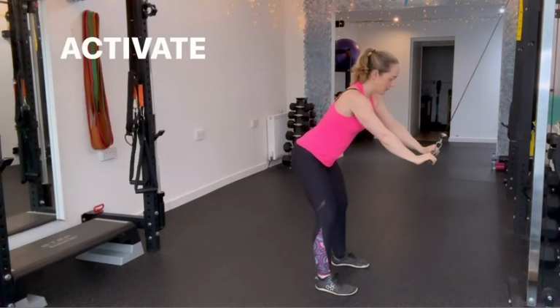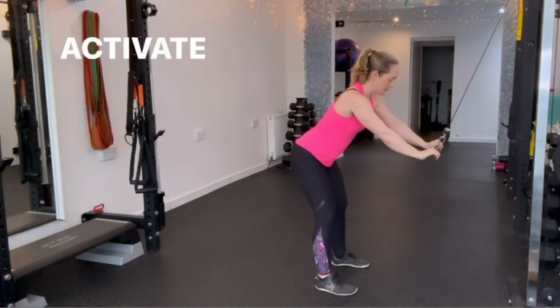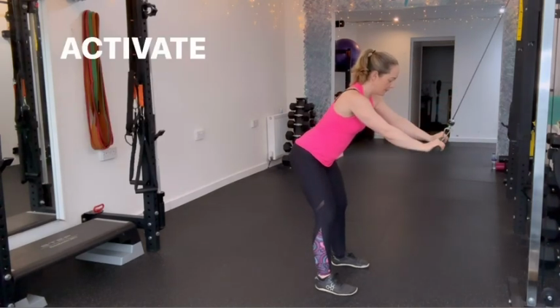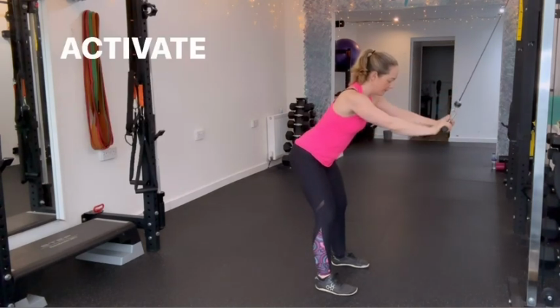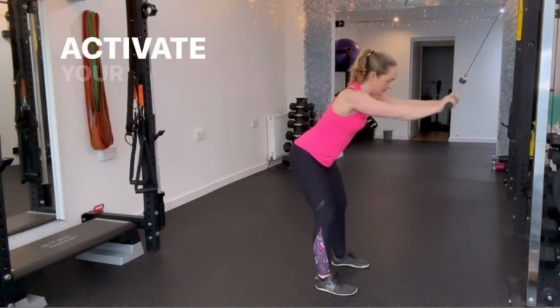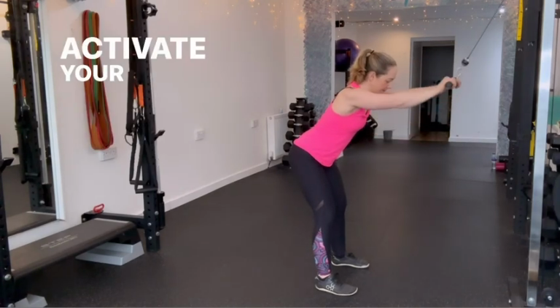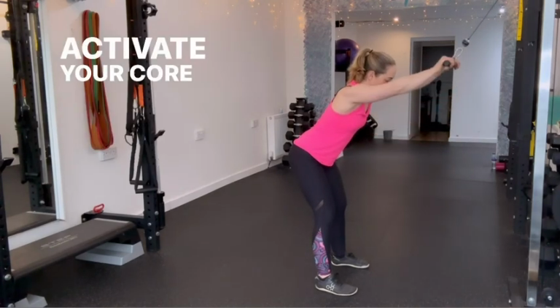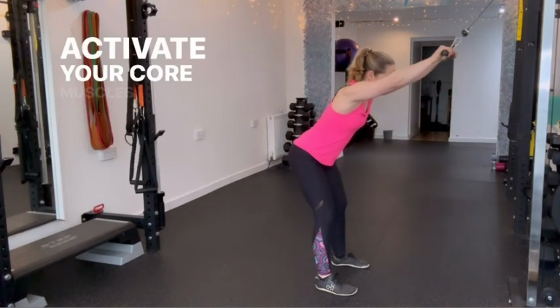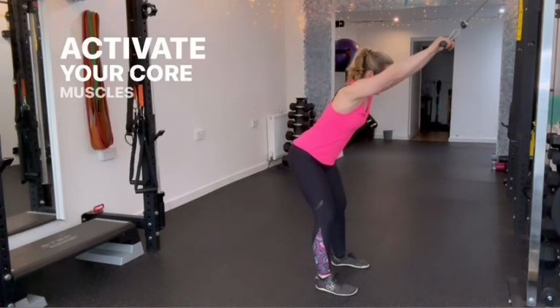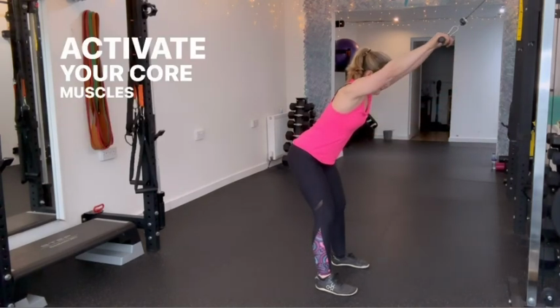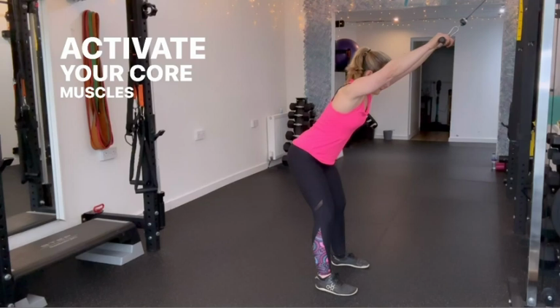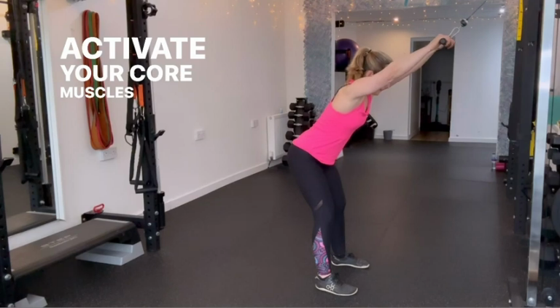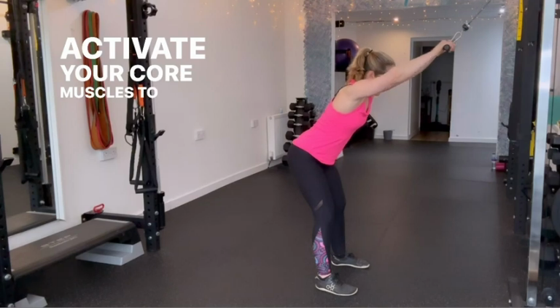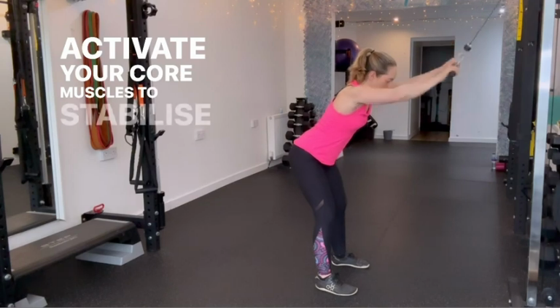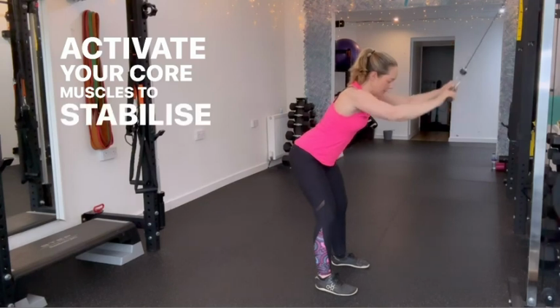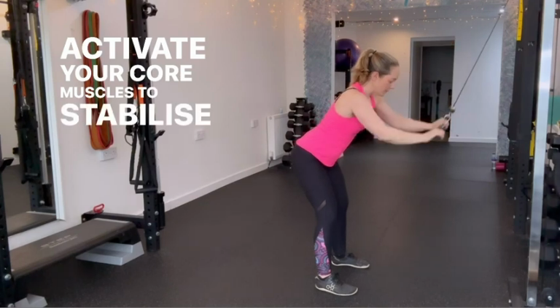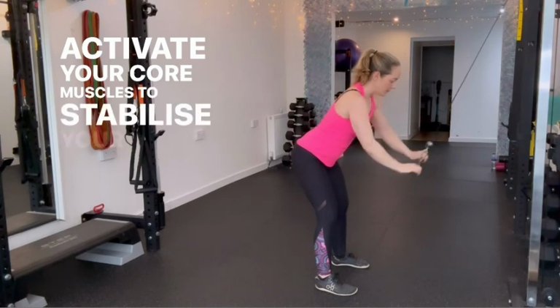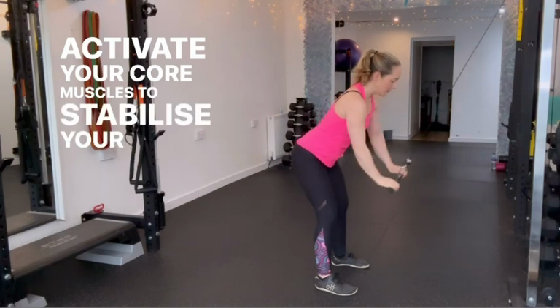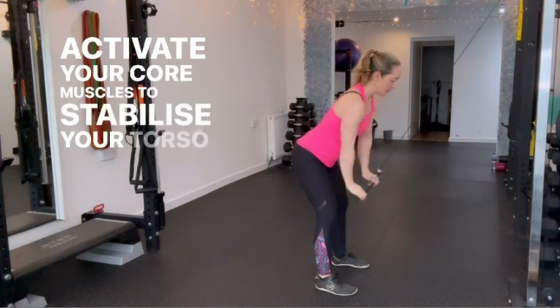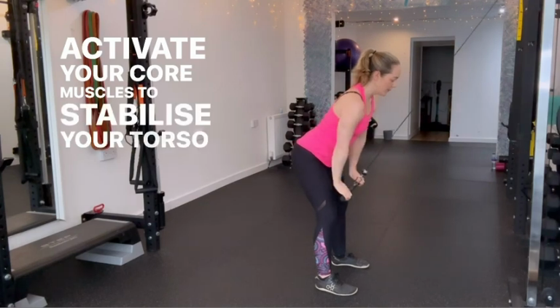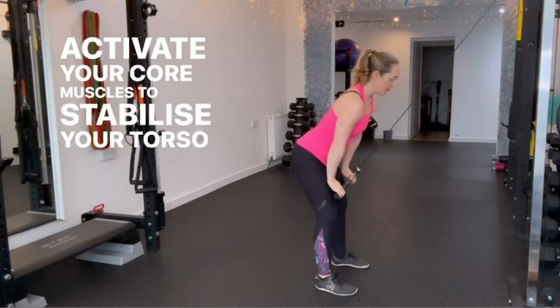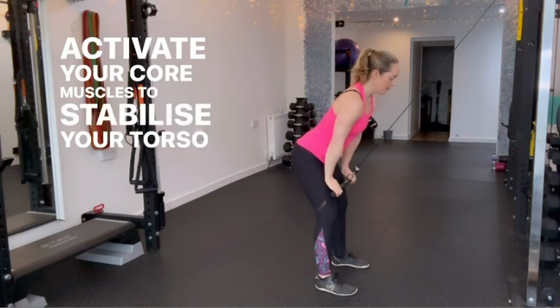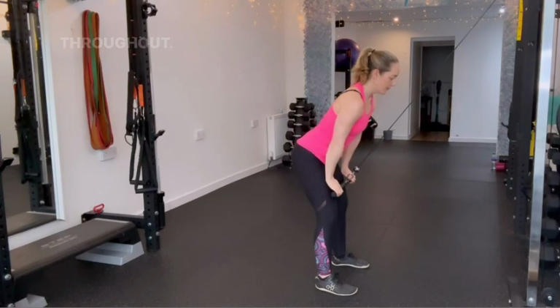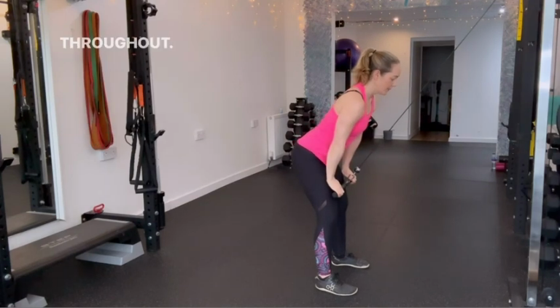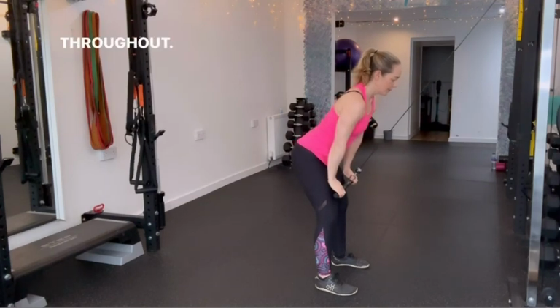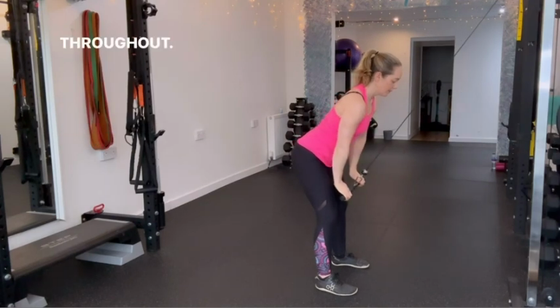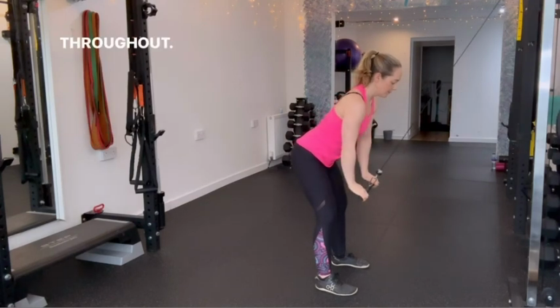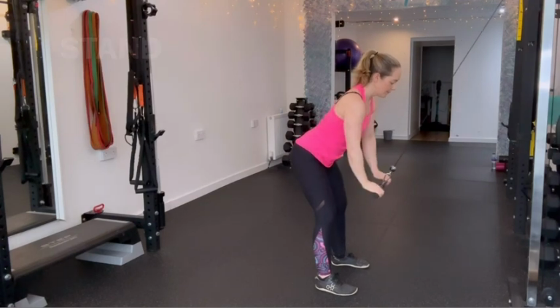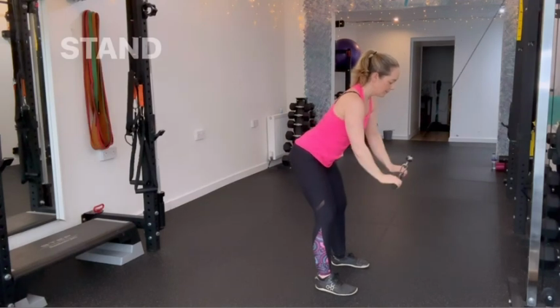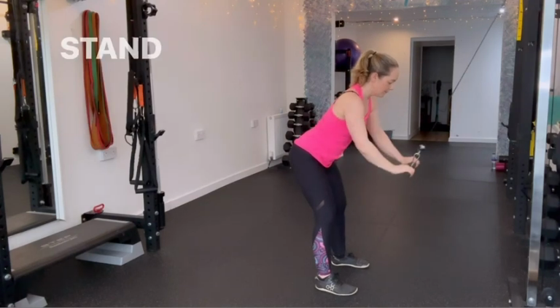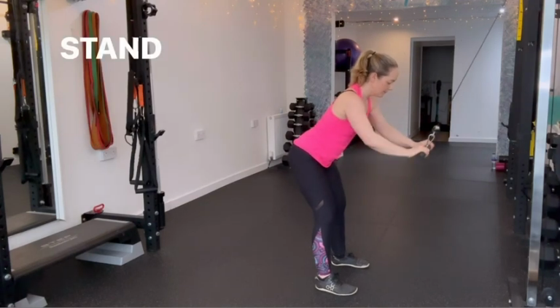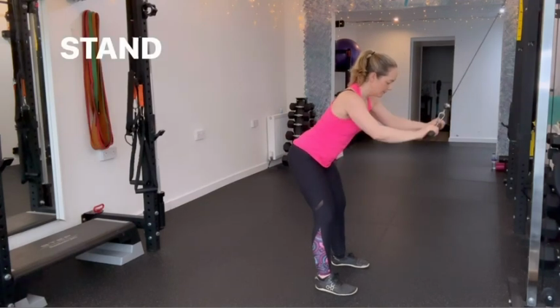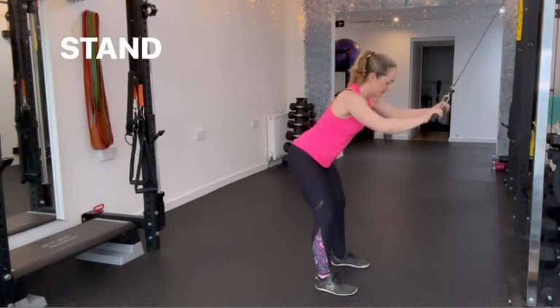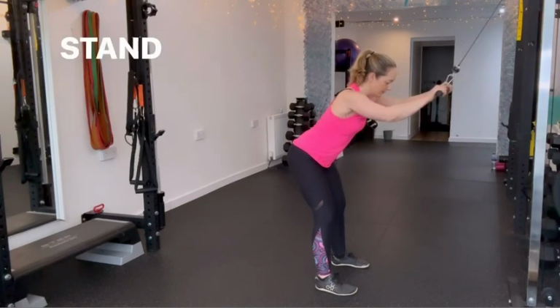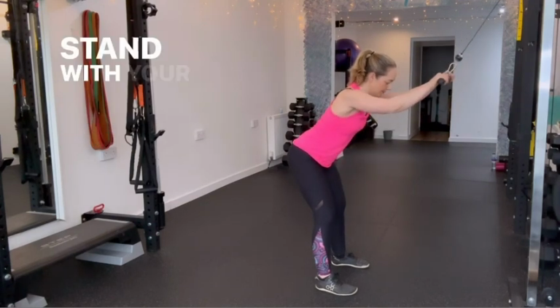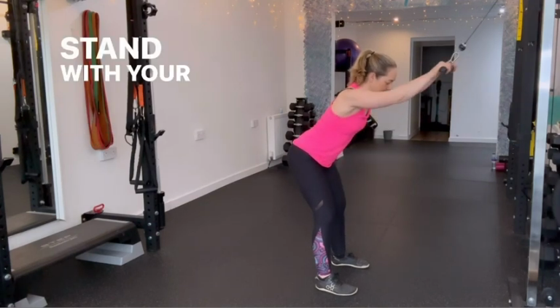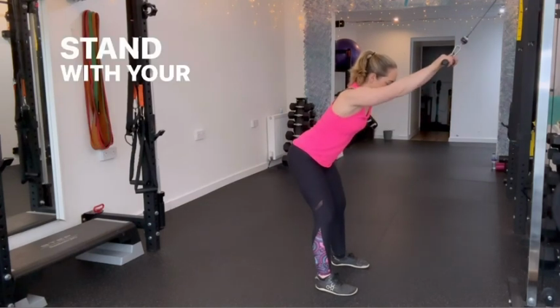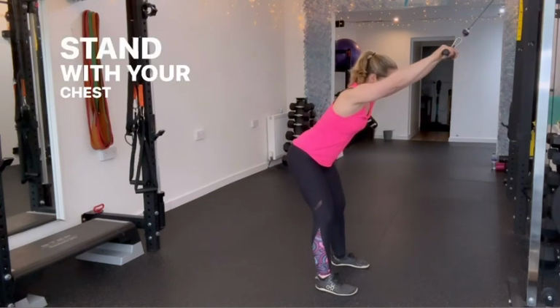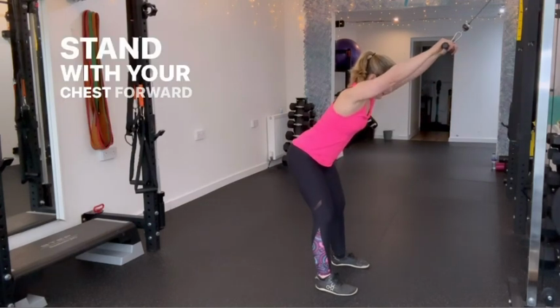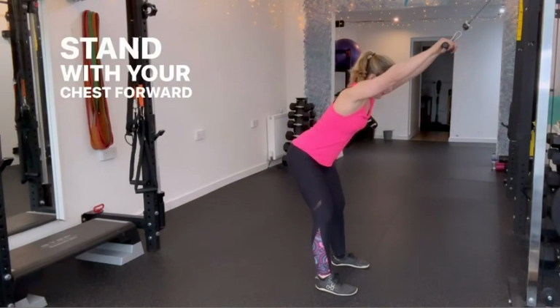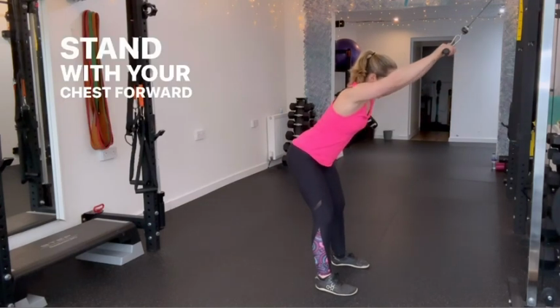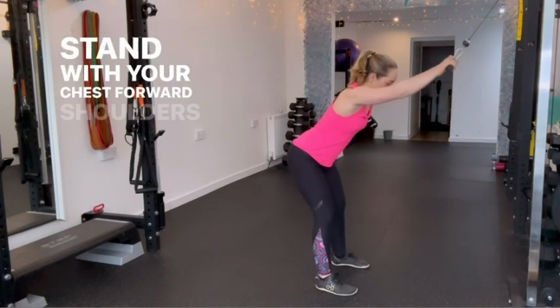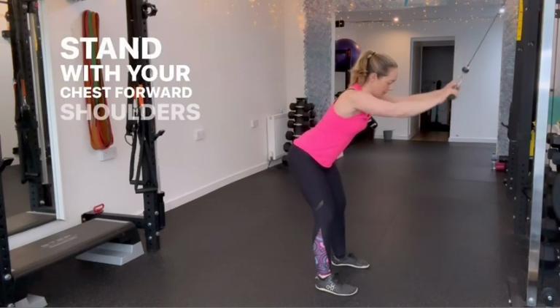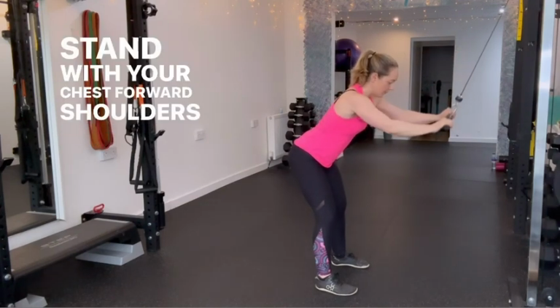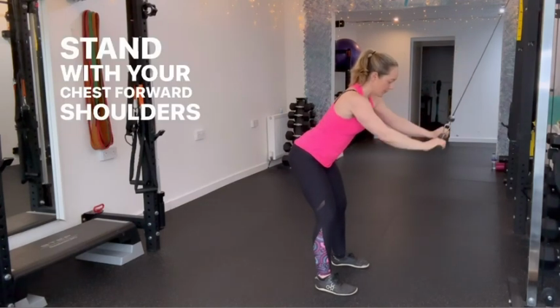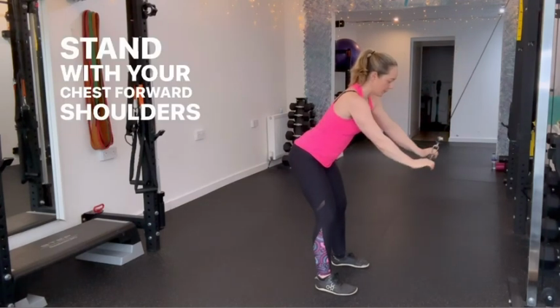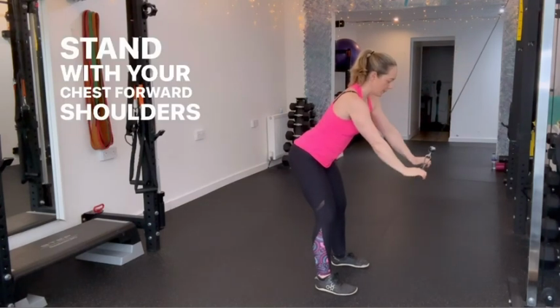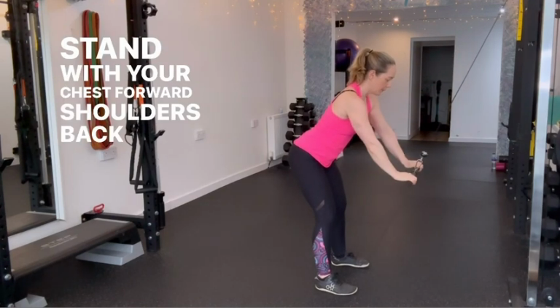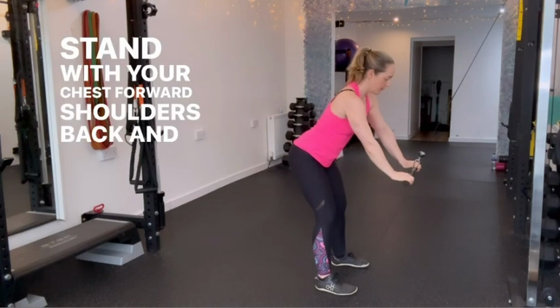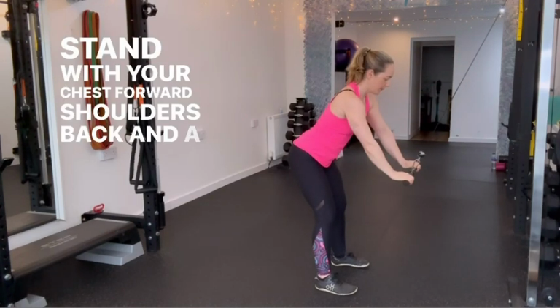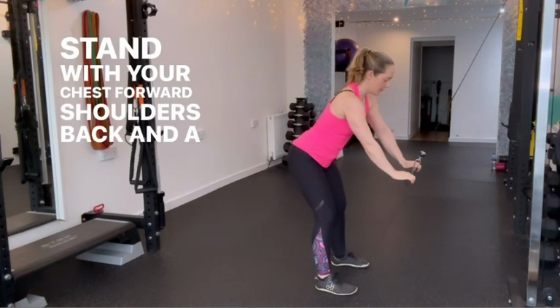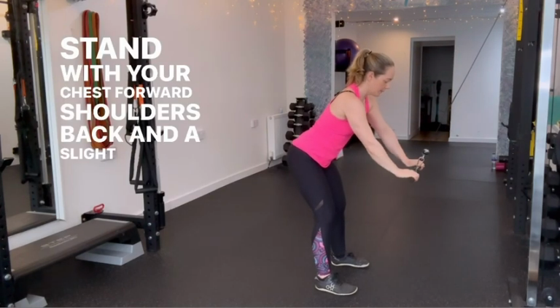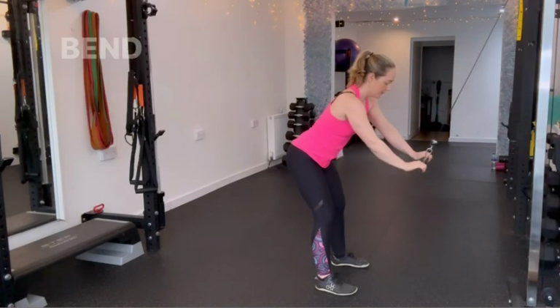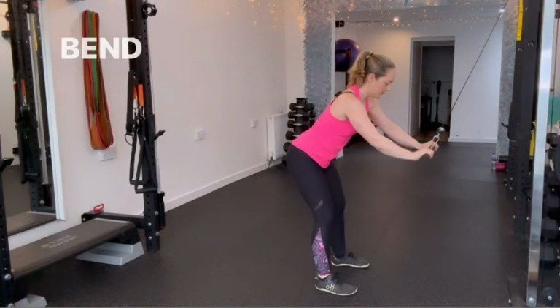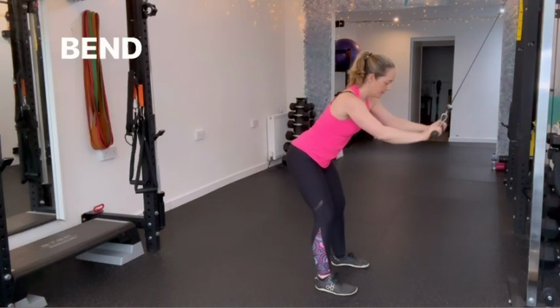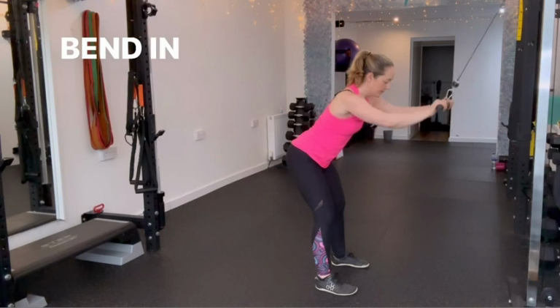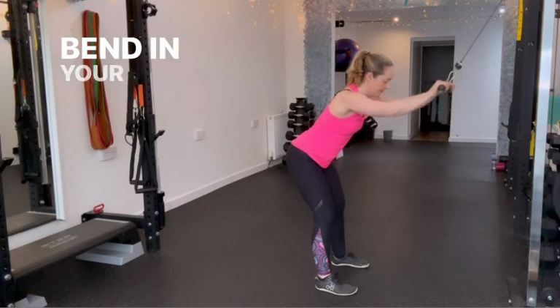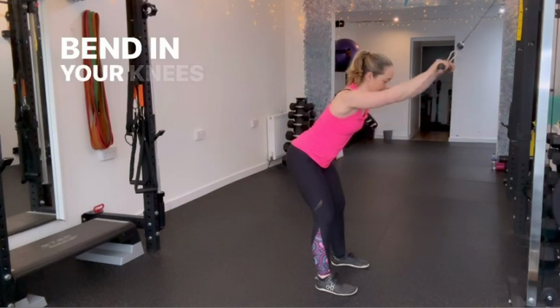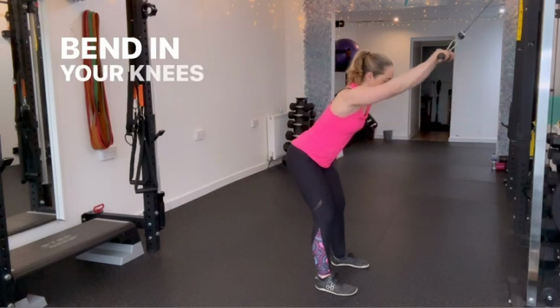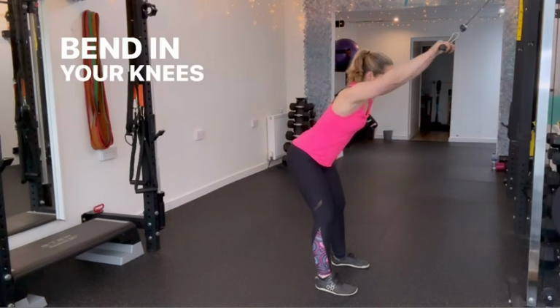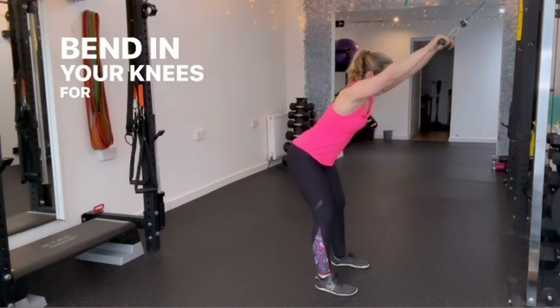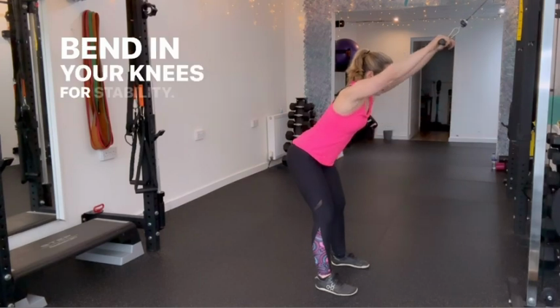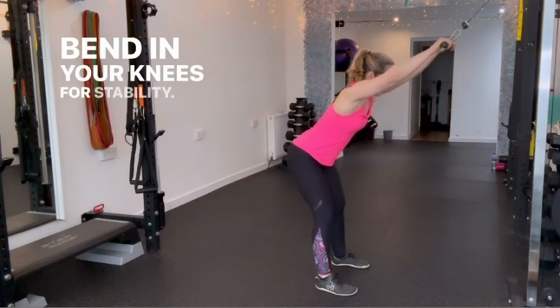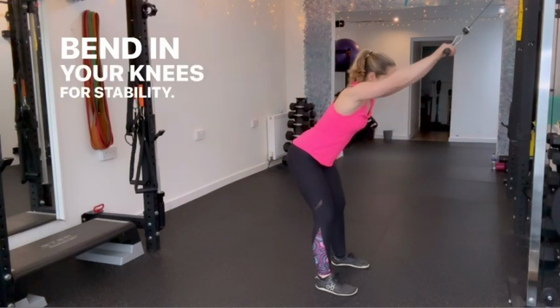Activate your core muscles to stabilise your torso throughout. Stand with your chest forward, shoulders back and a slight bend in your knees for stability.